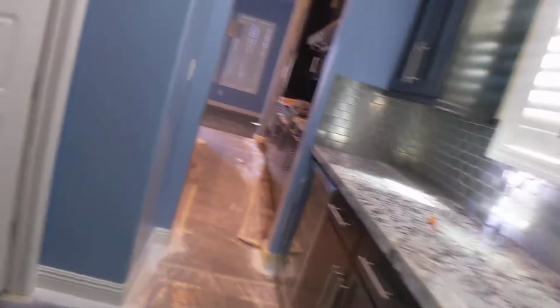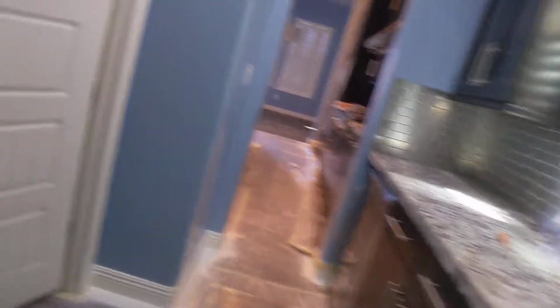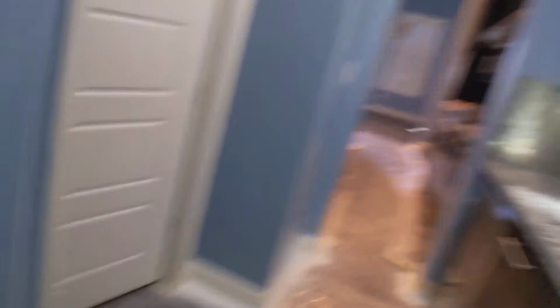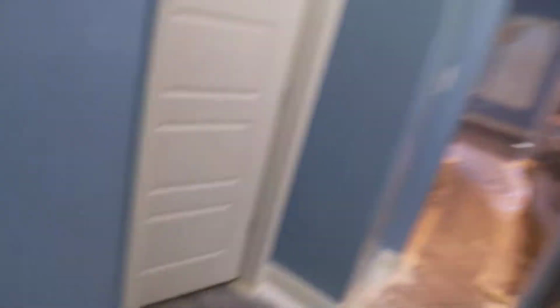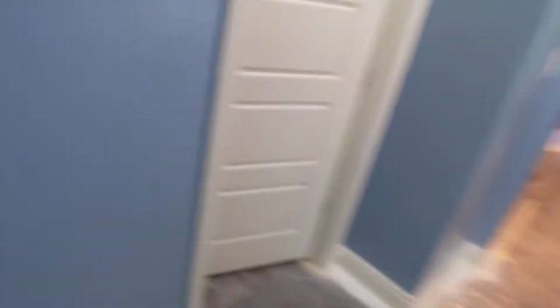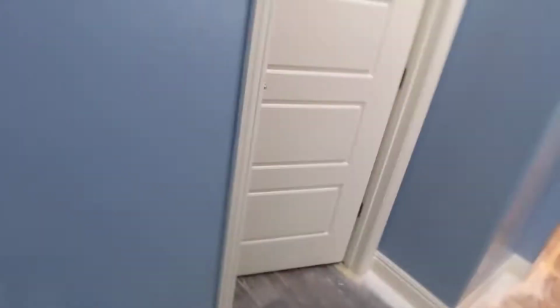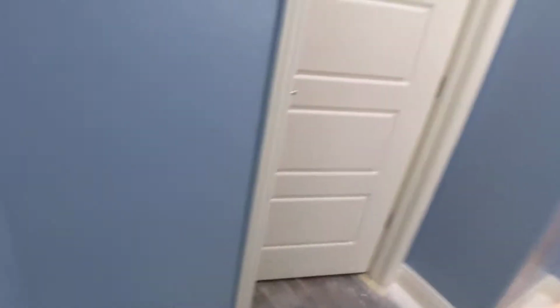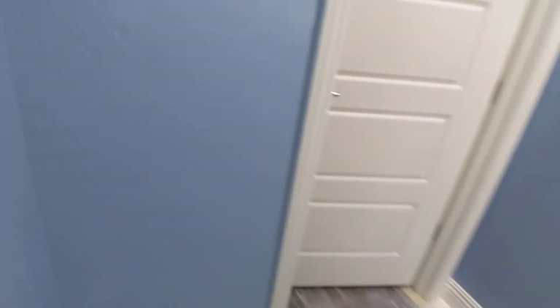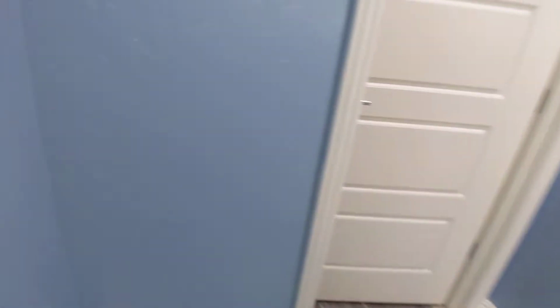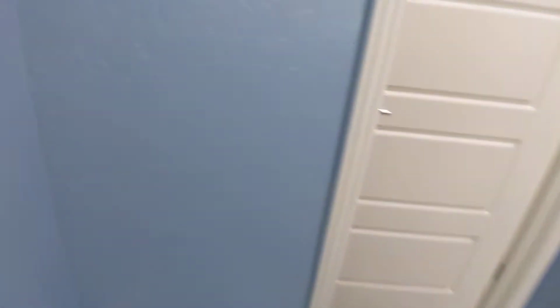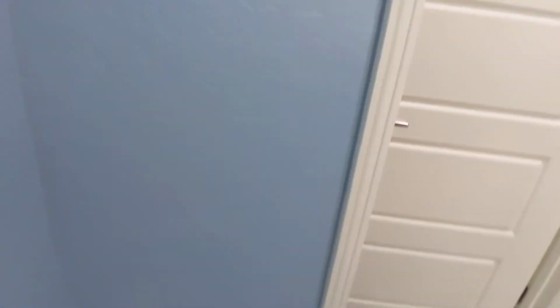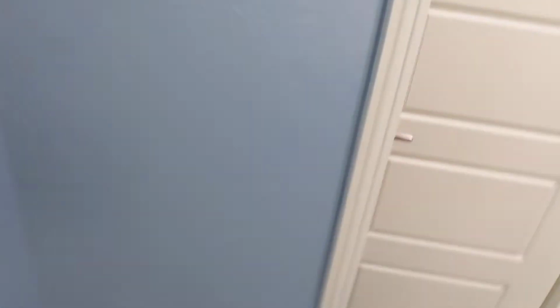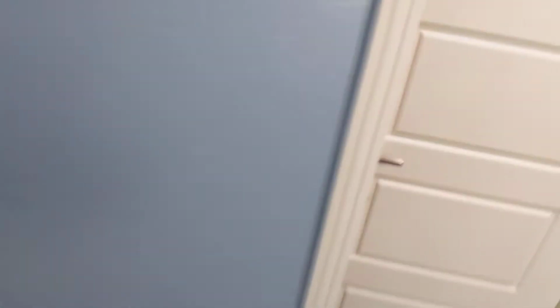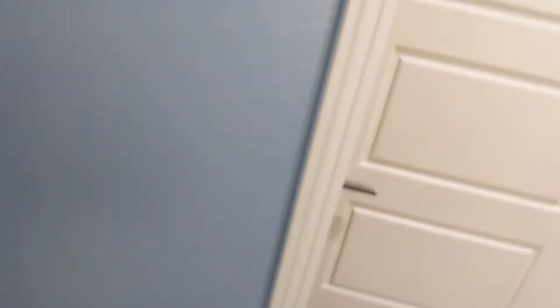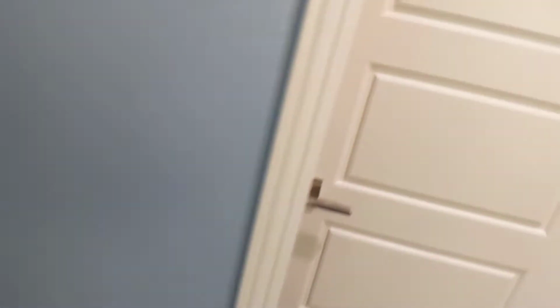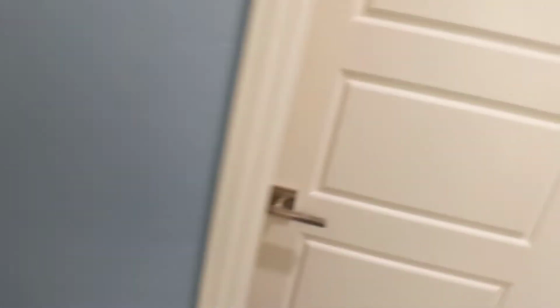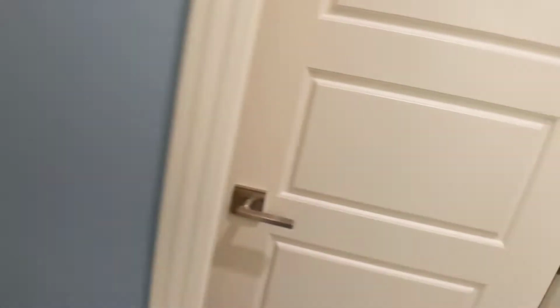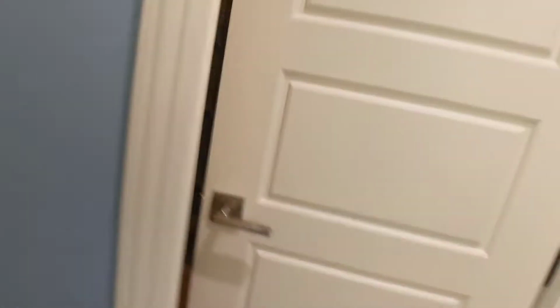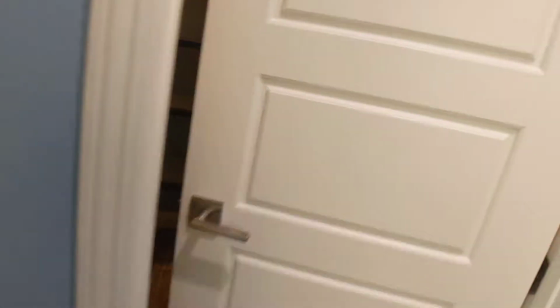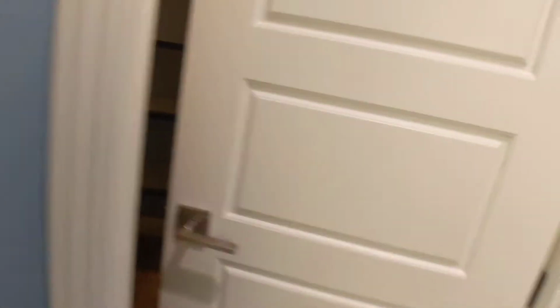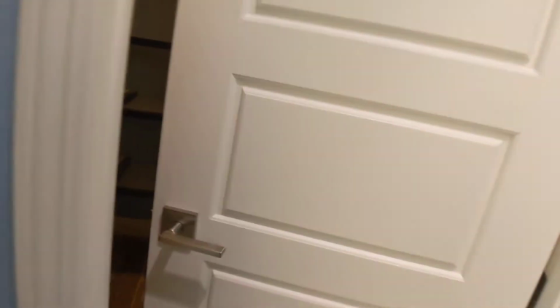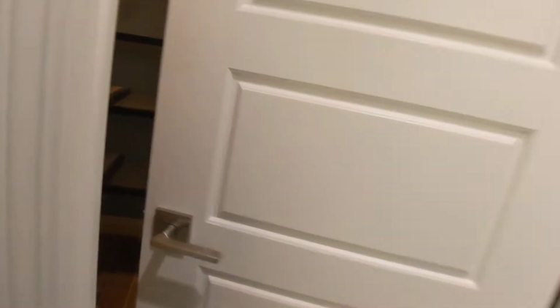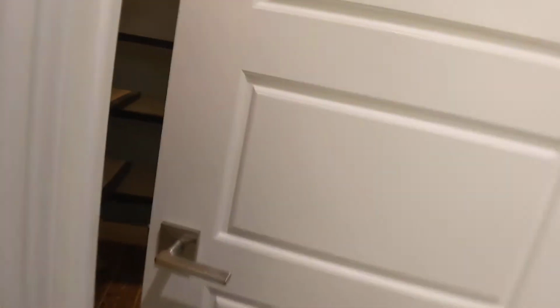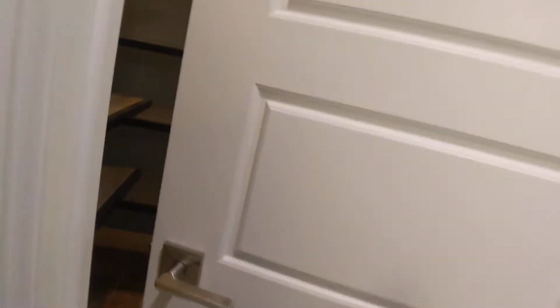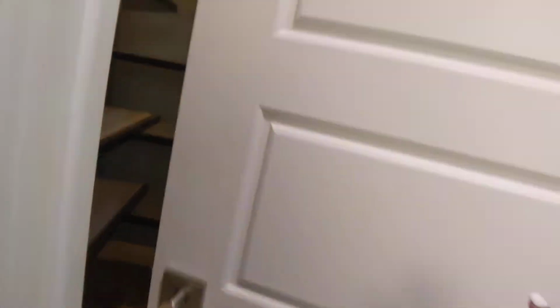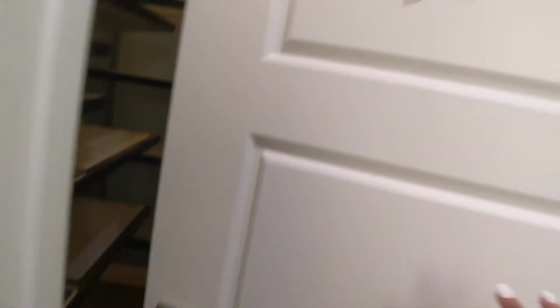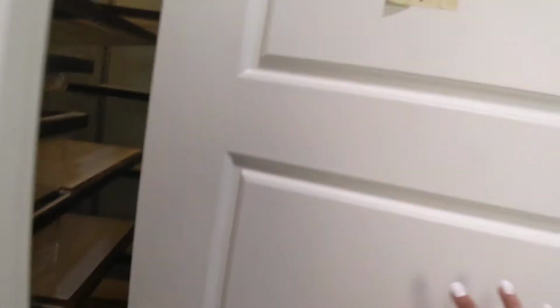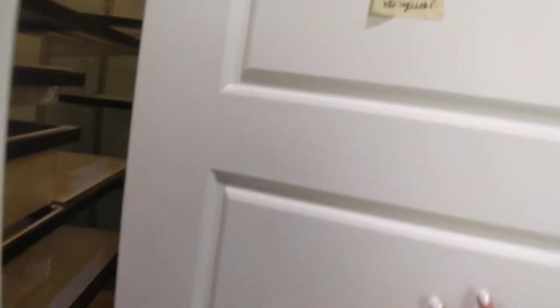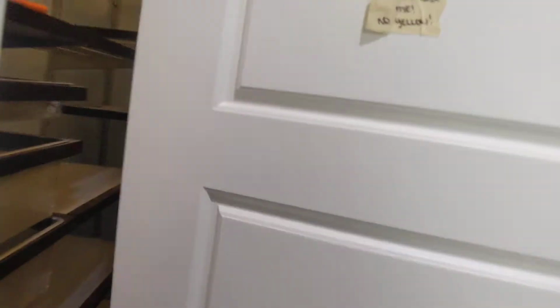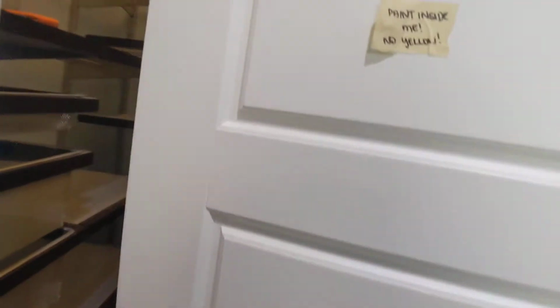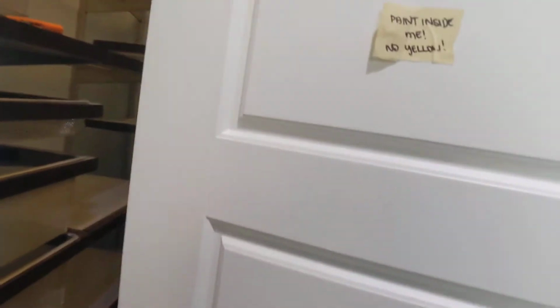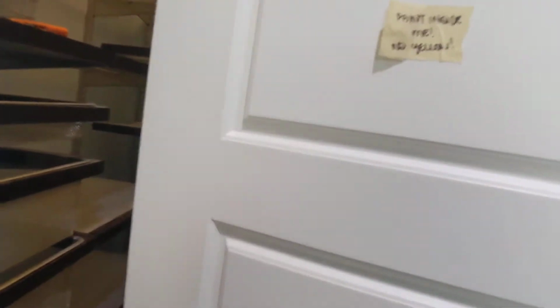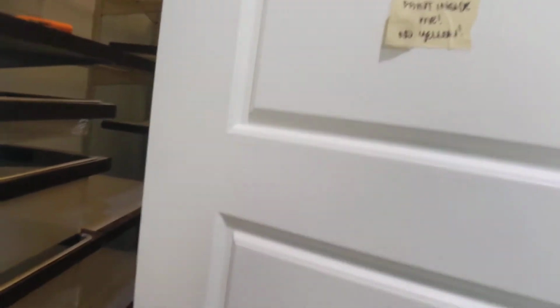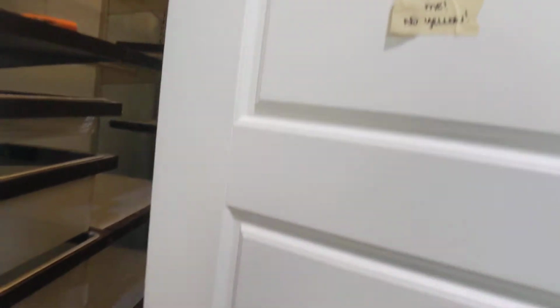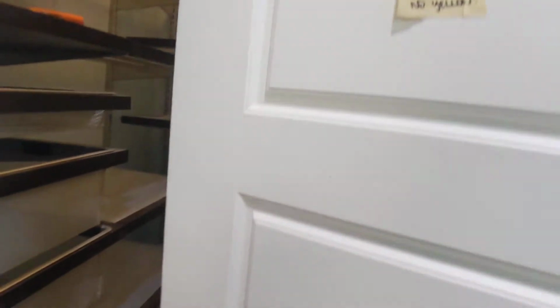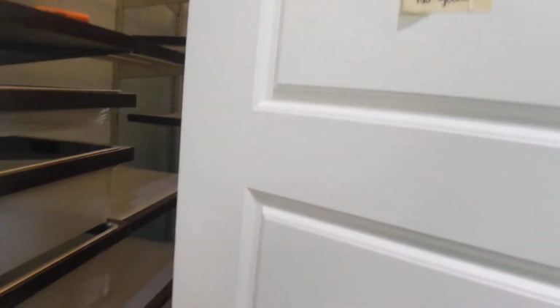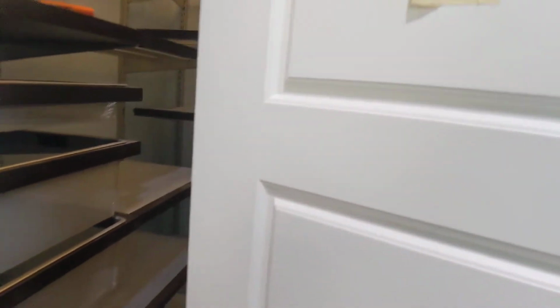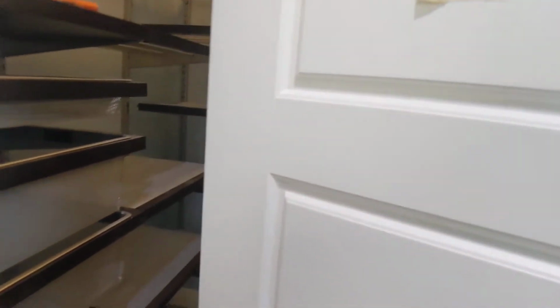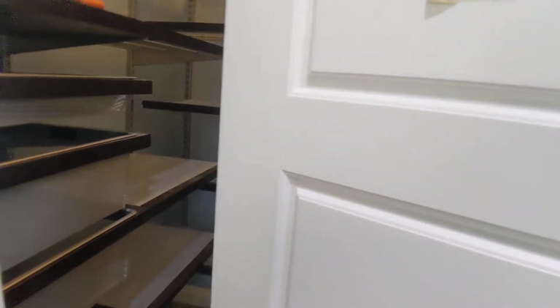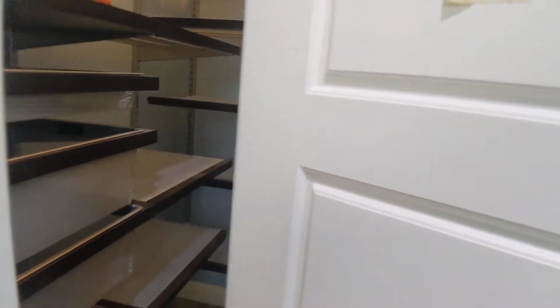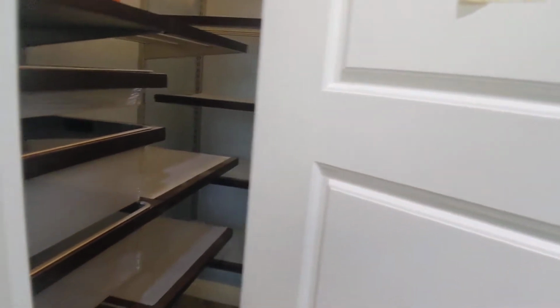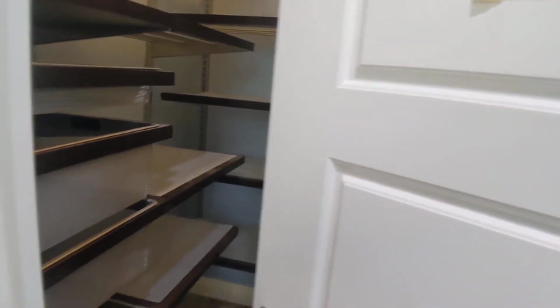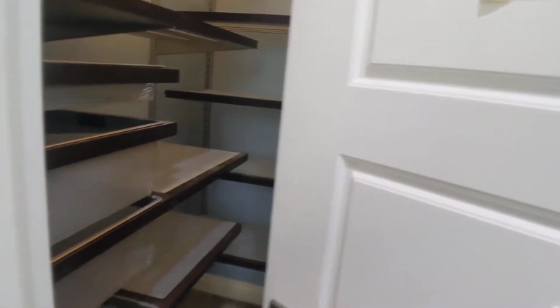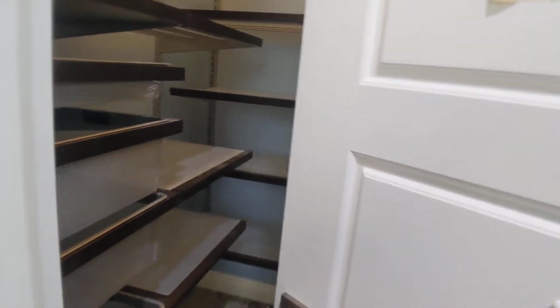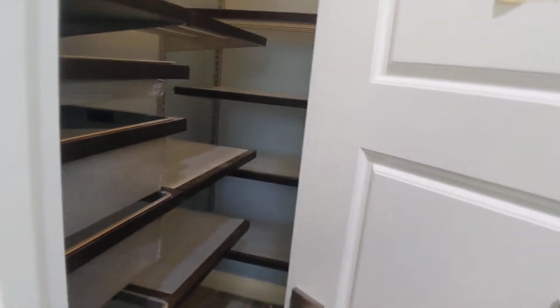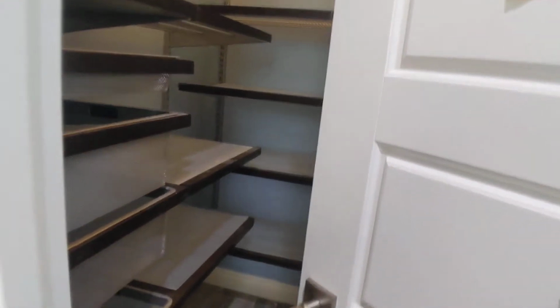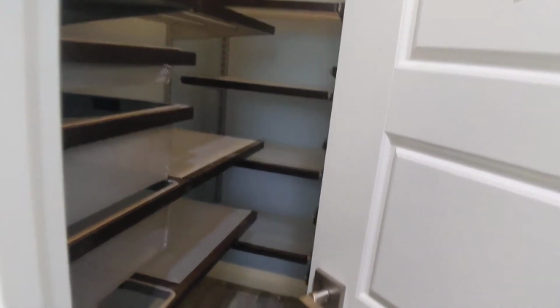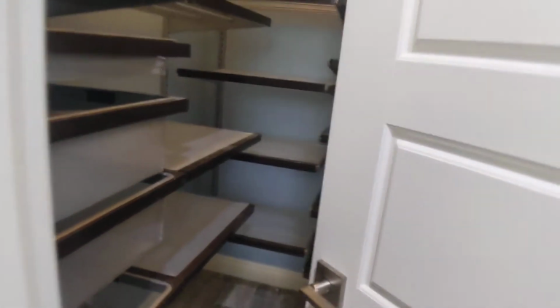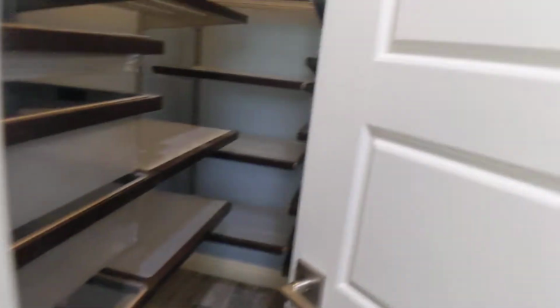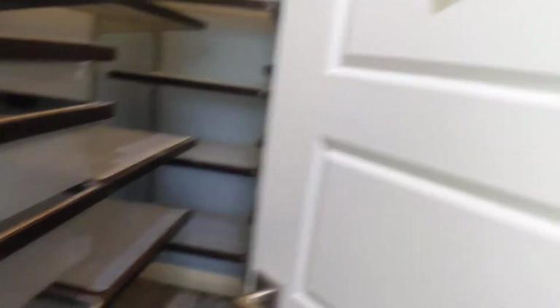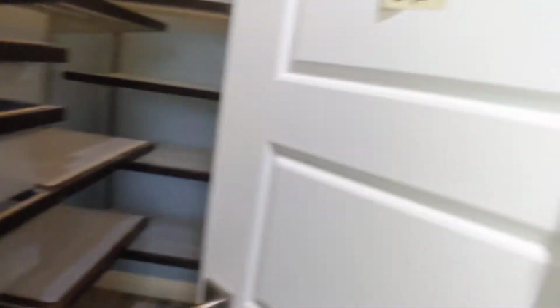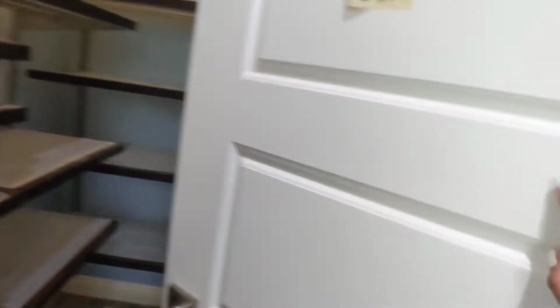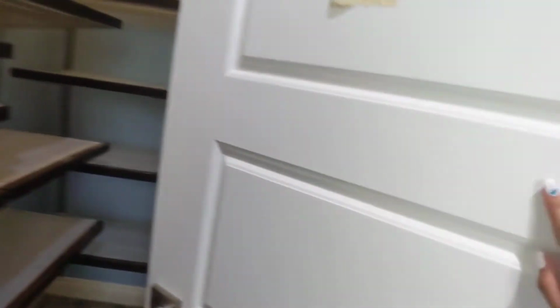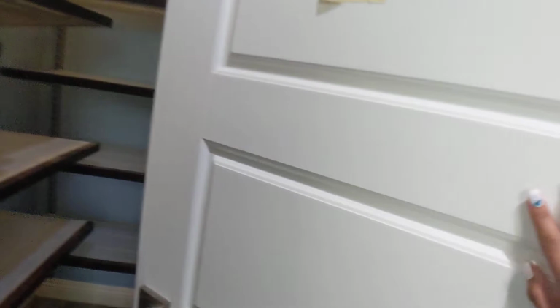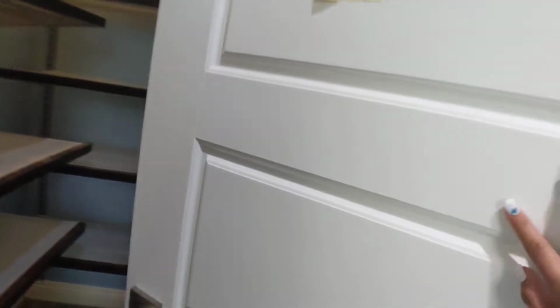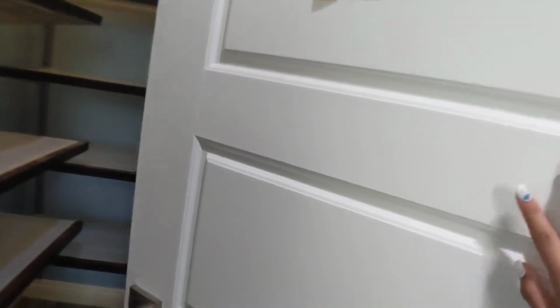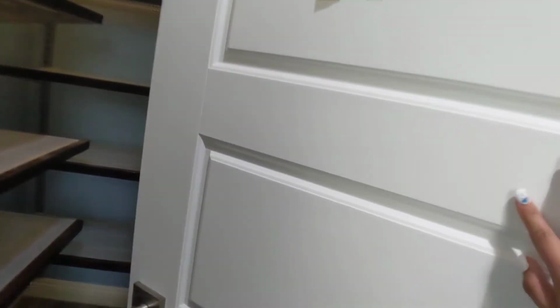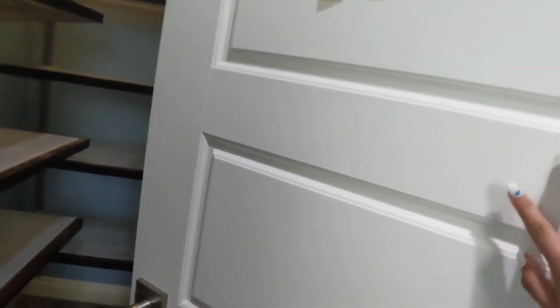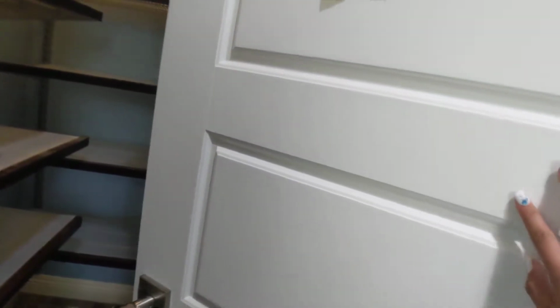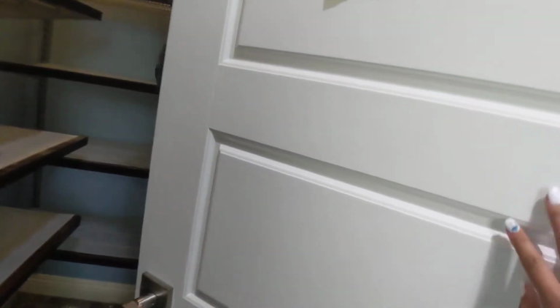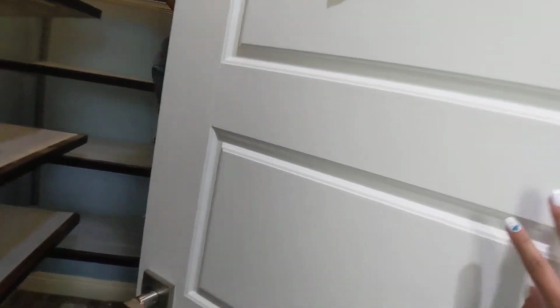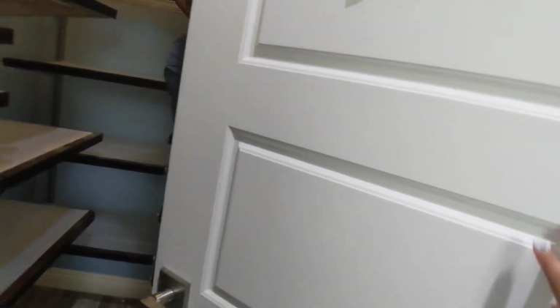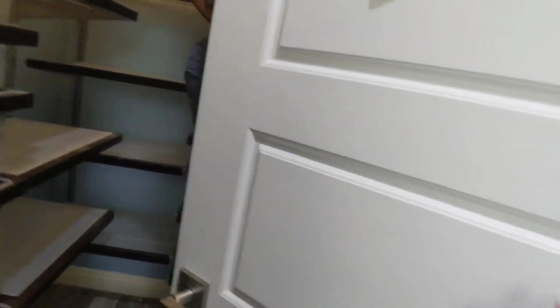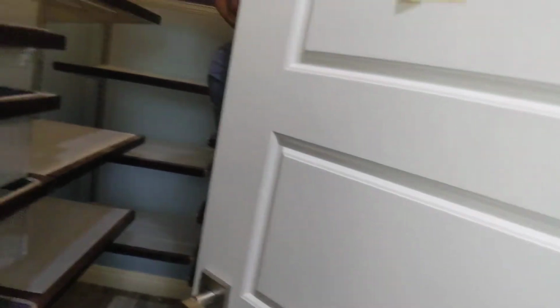But this bar area looks great. The door is gorgeous, and it's a really nice finish on it.